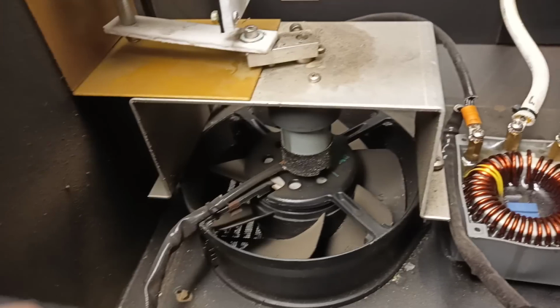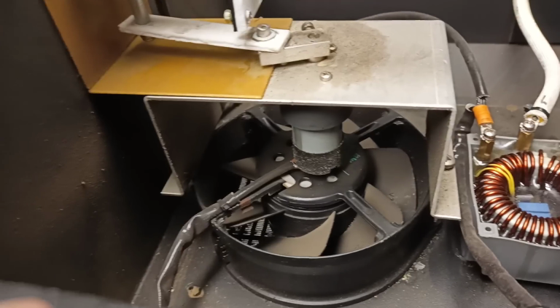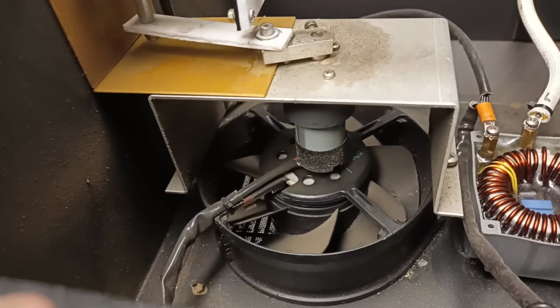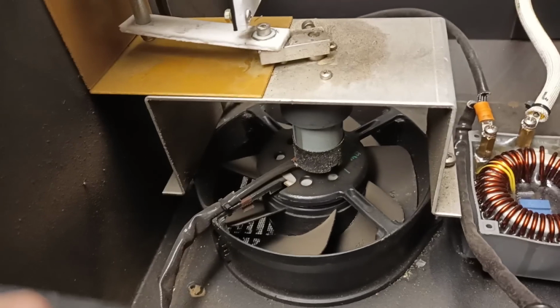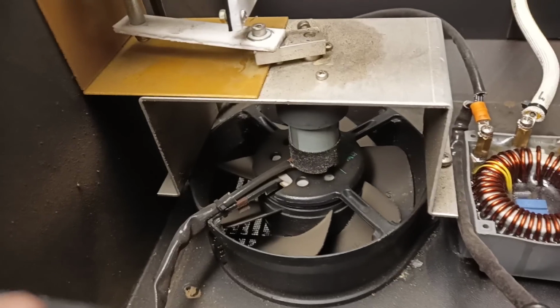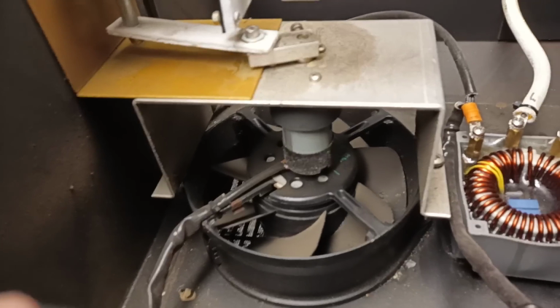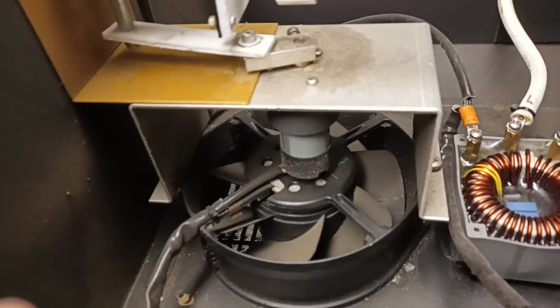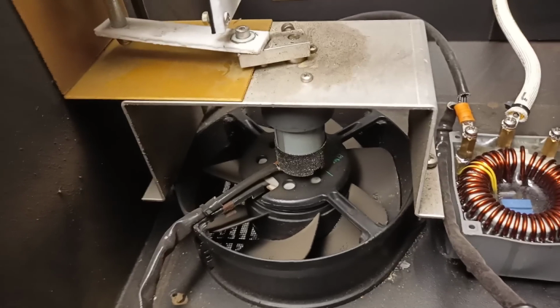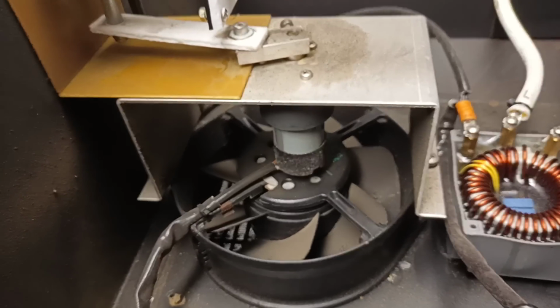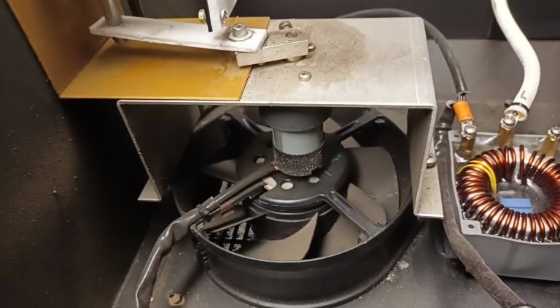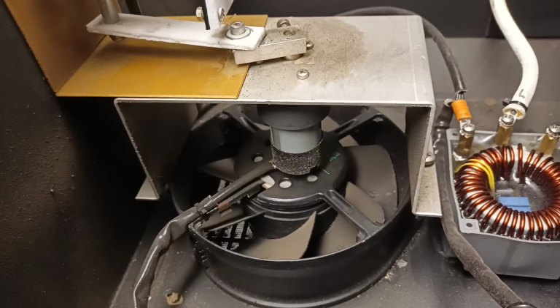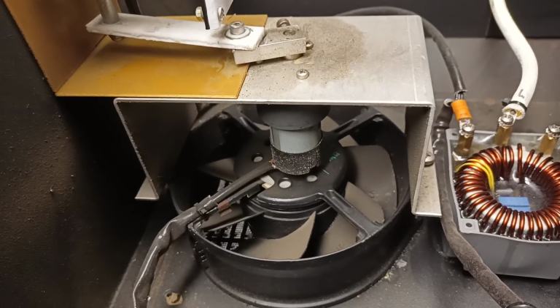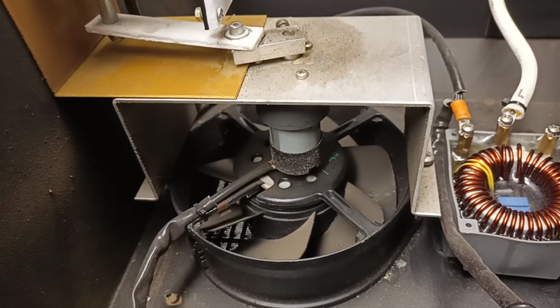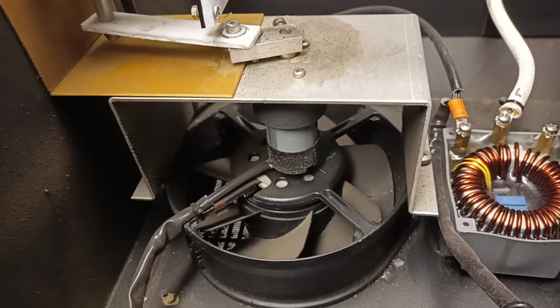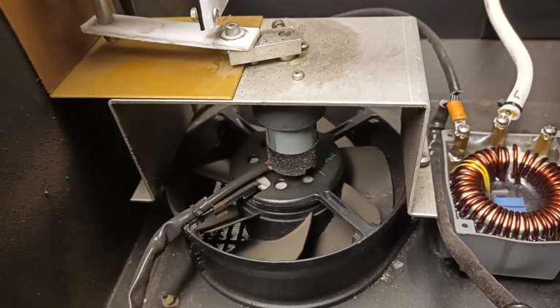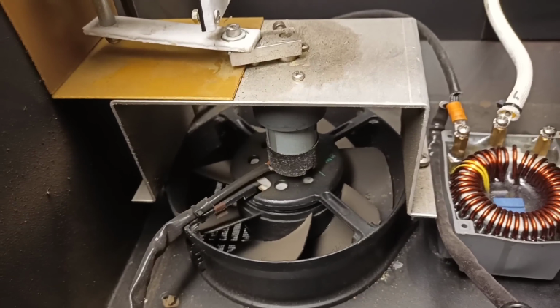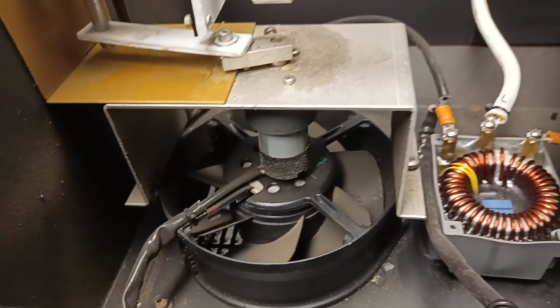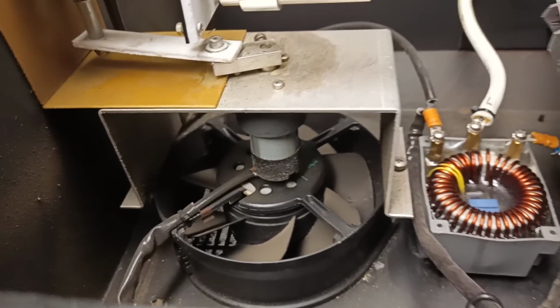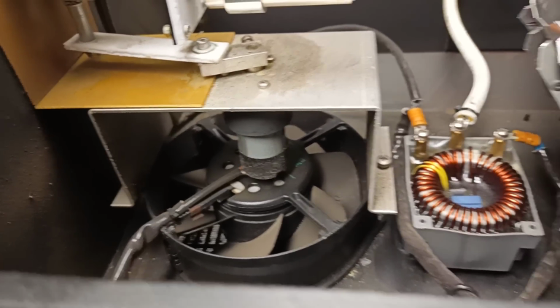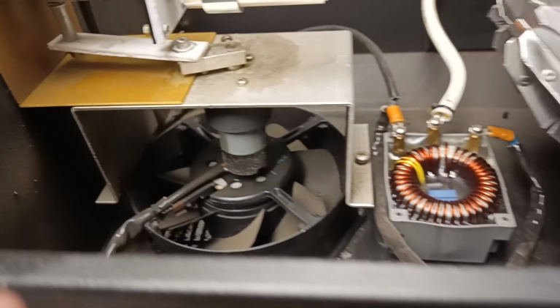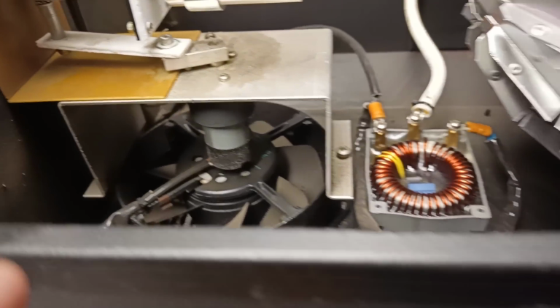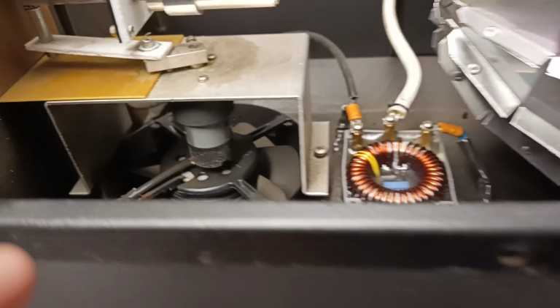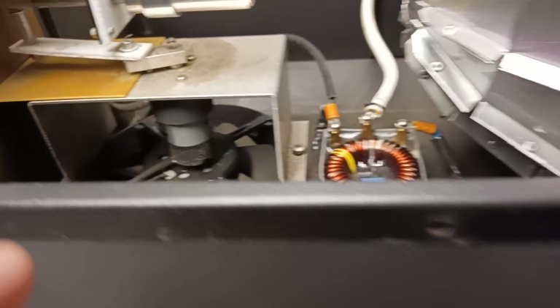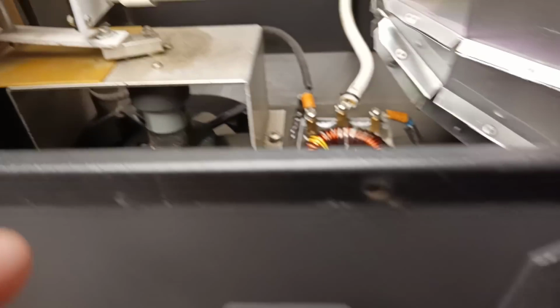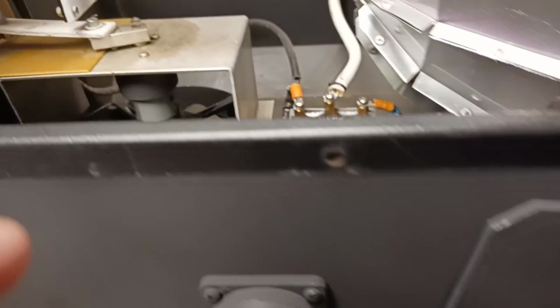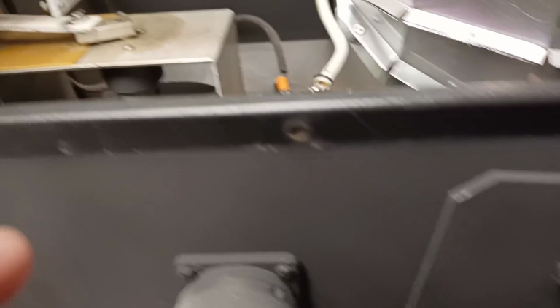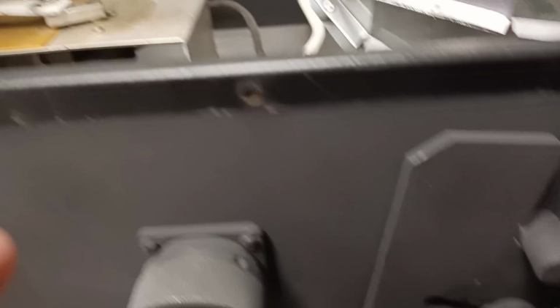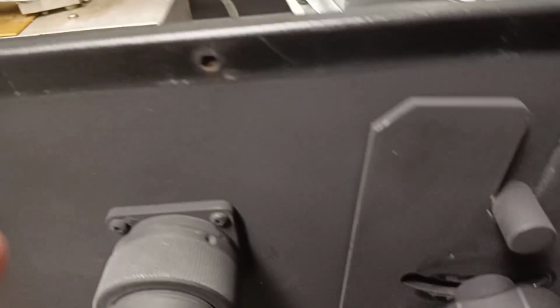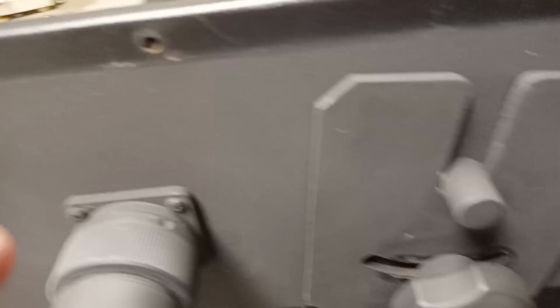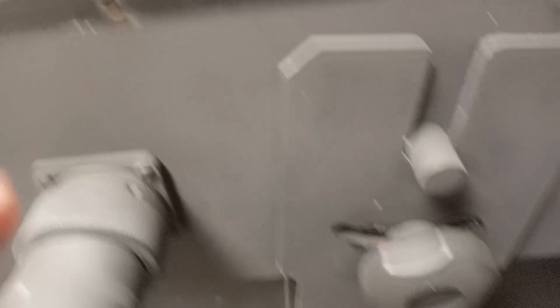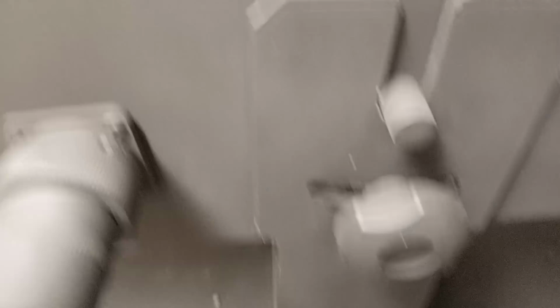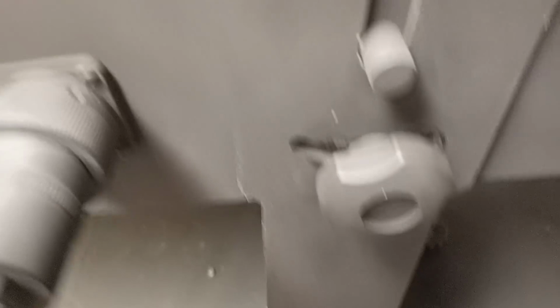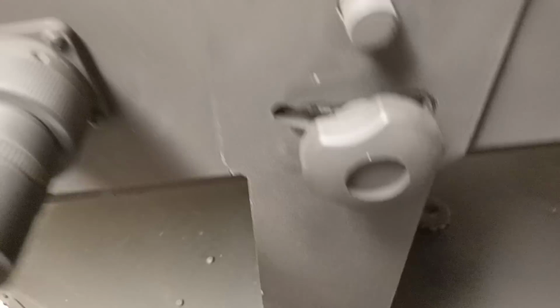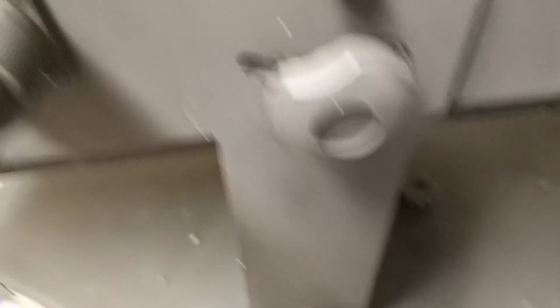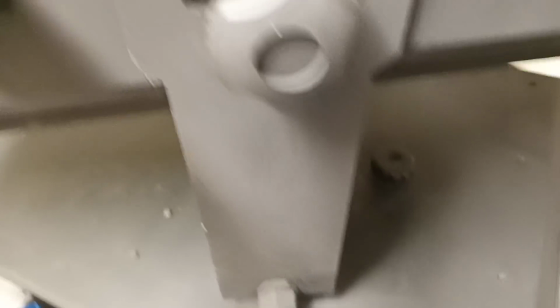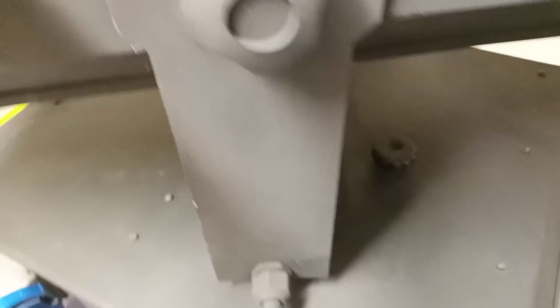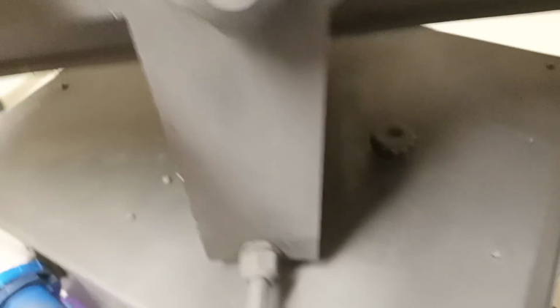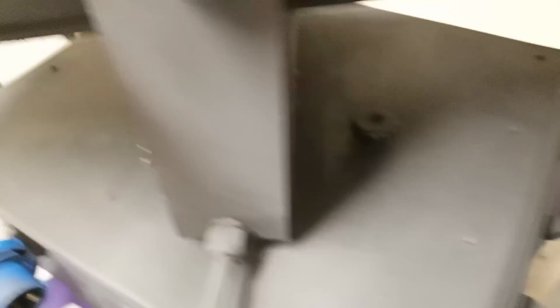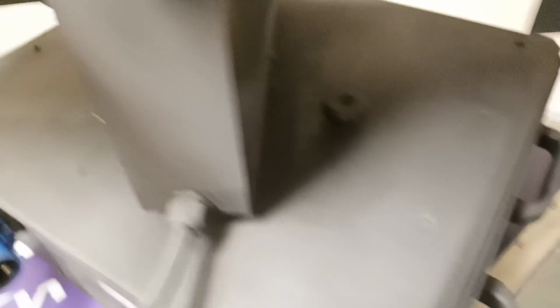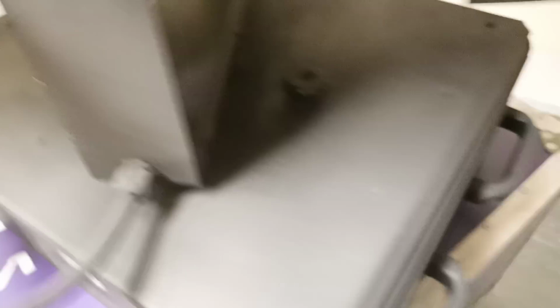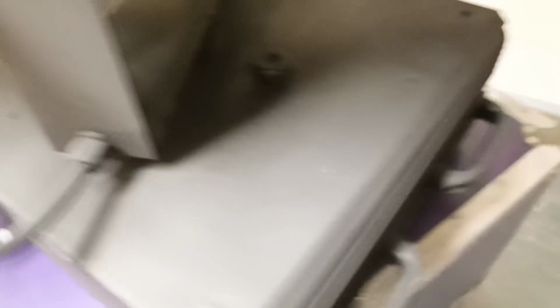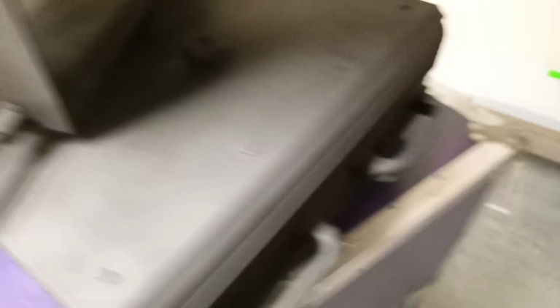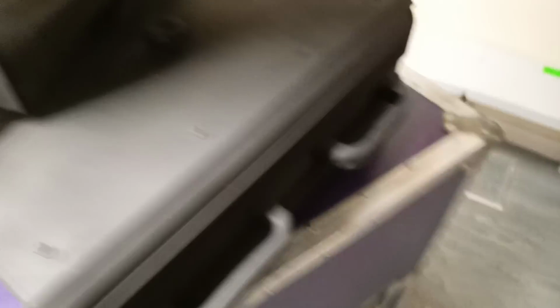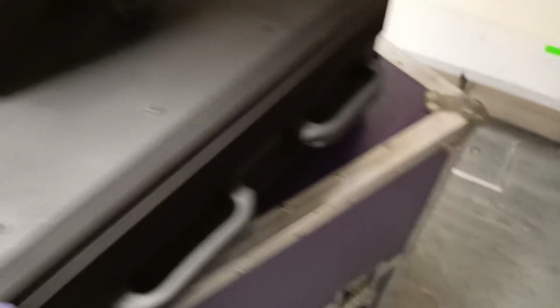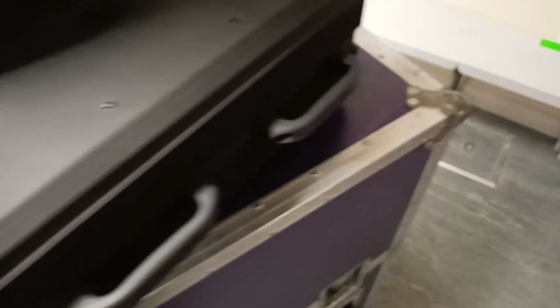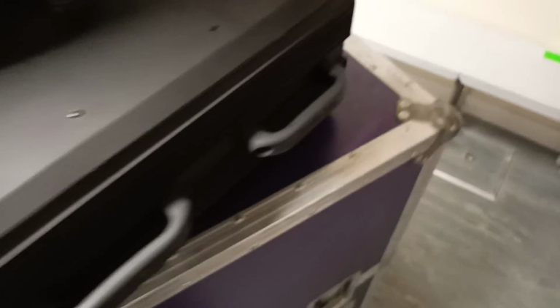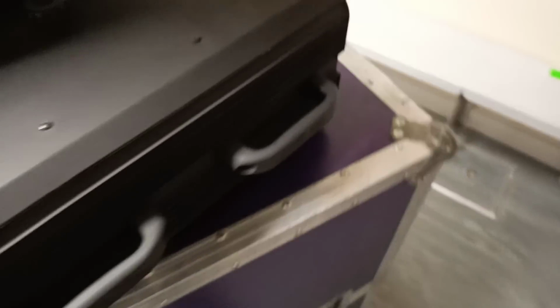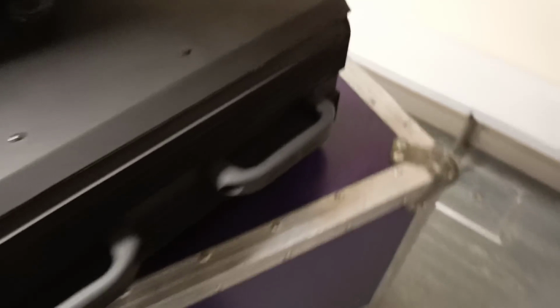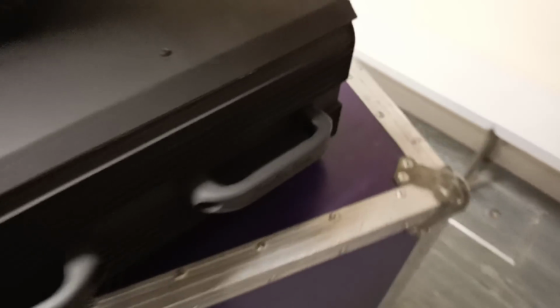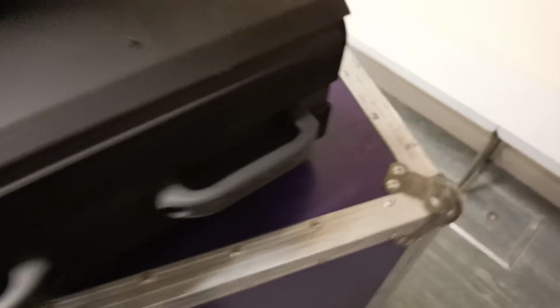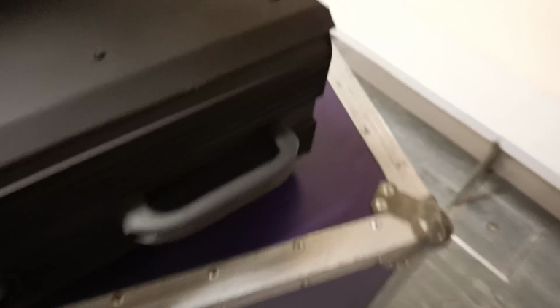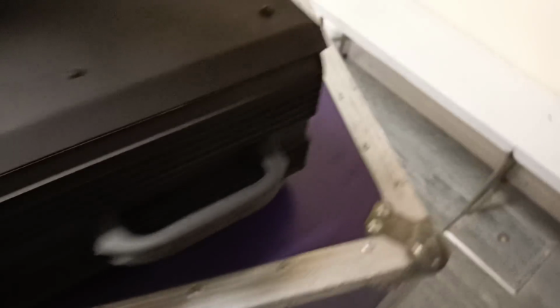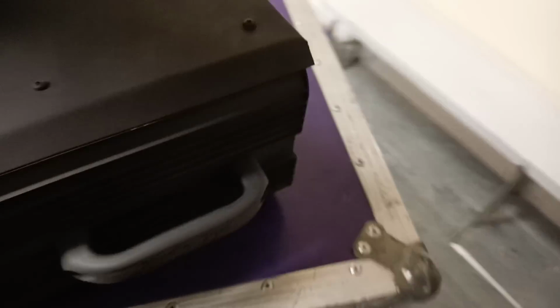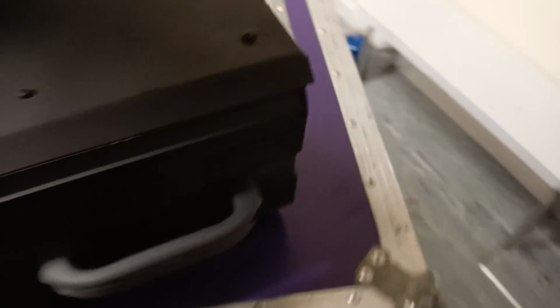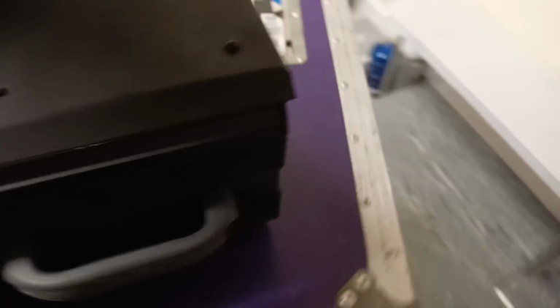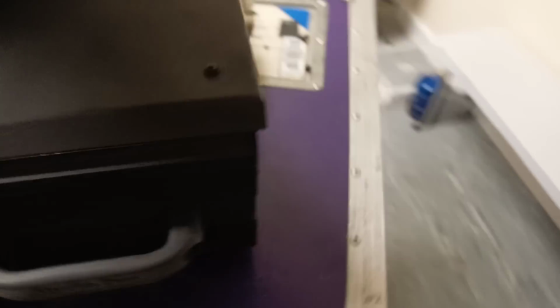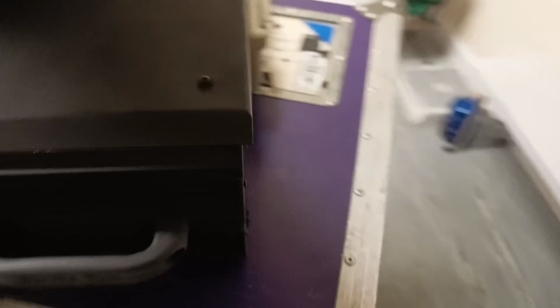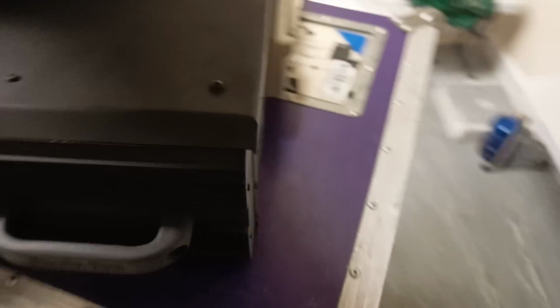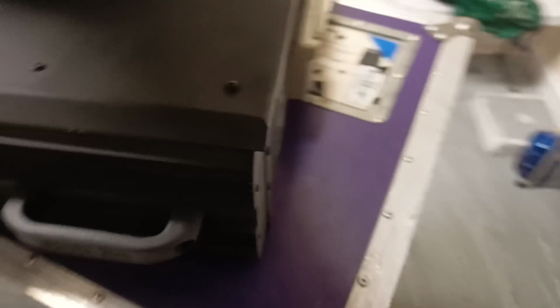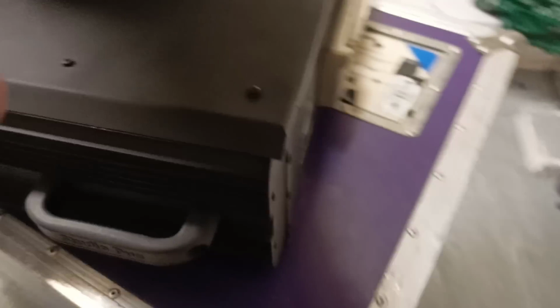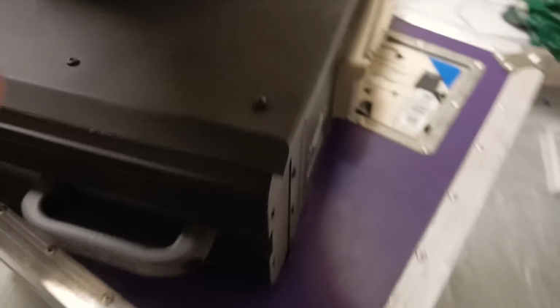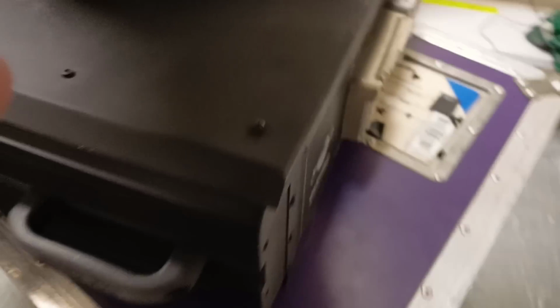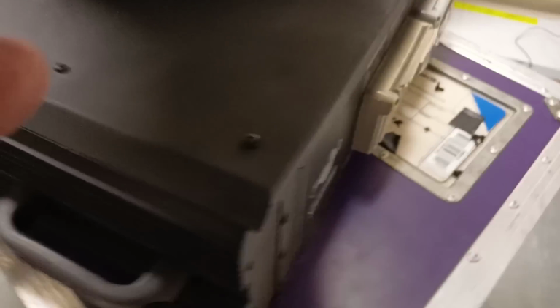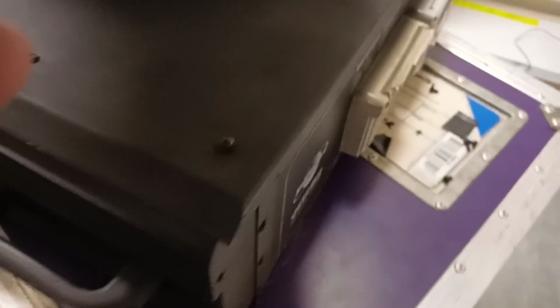We've got a cooling fan, and there's another fan in the base. The base itself has very simple controls.